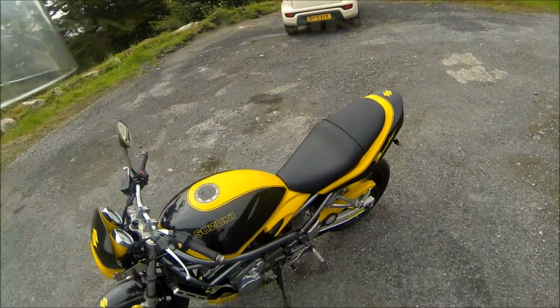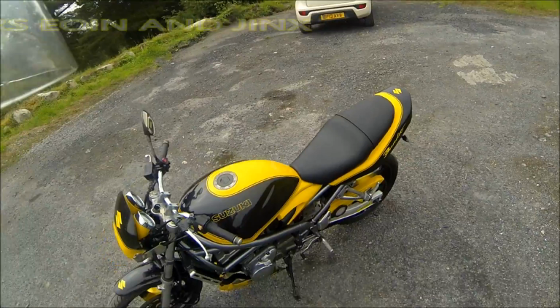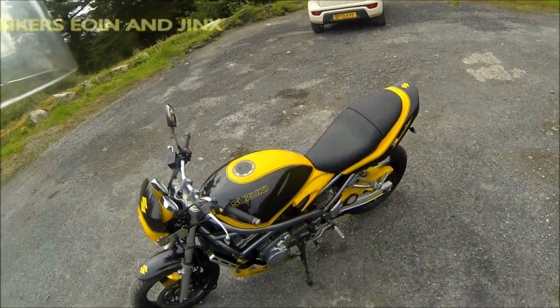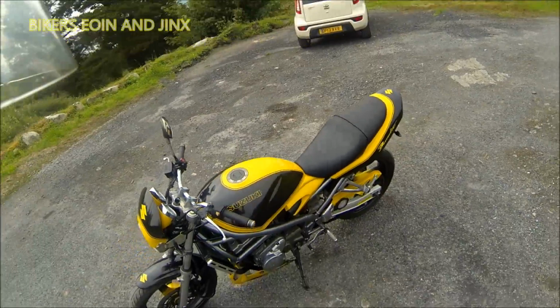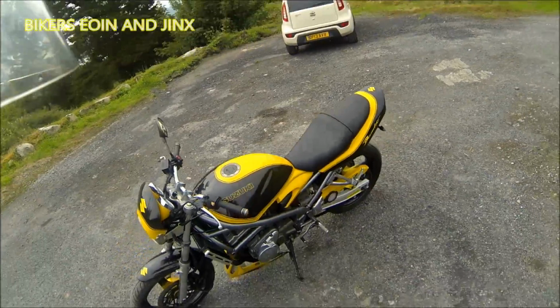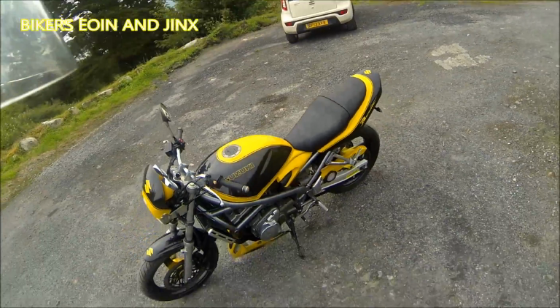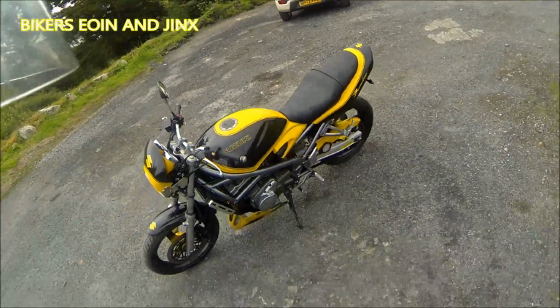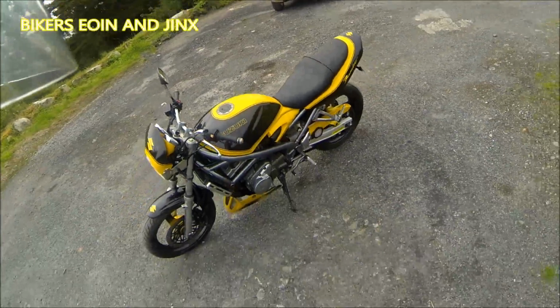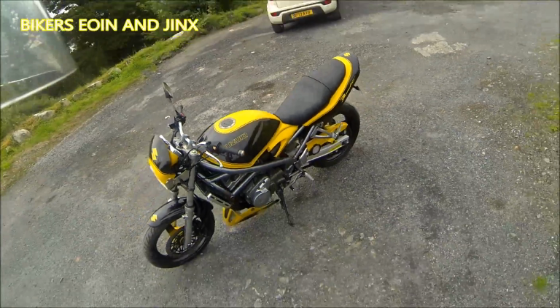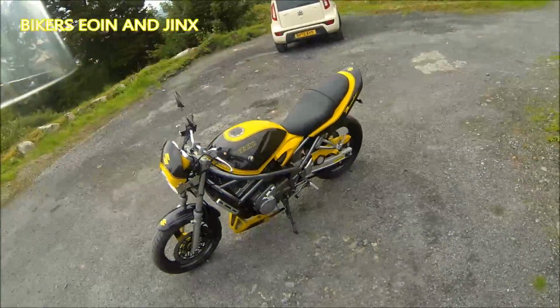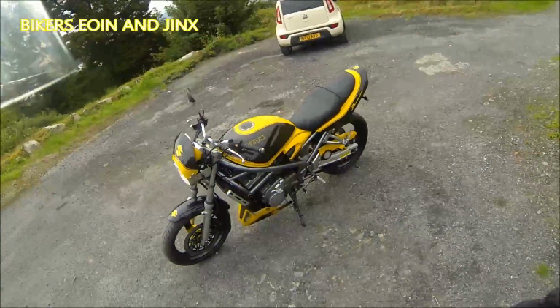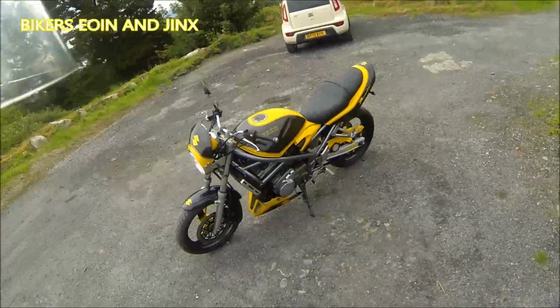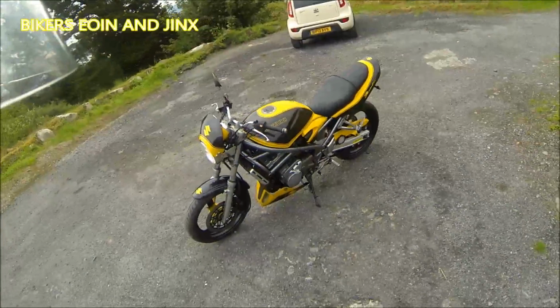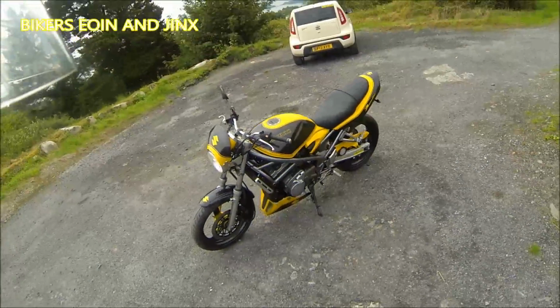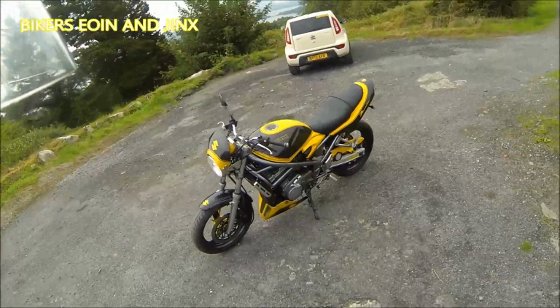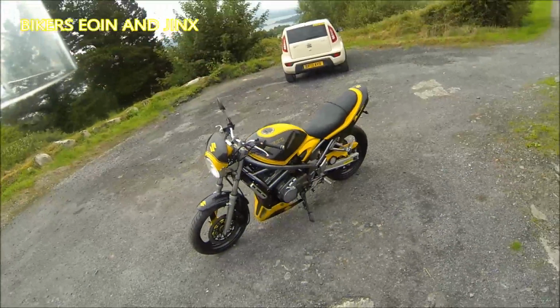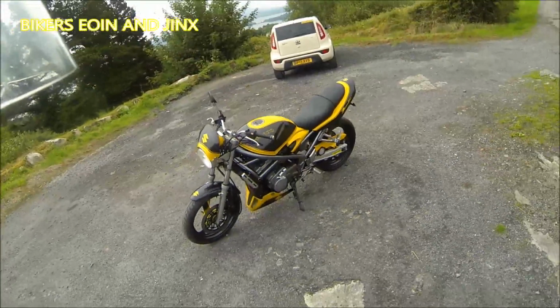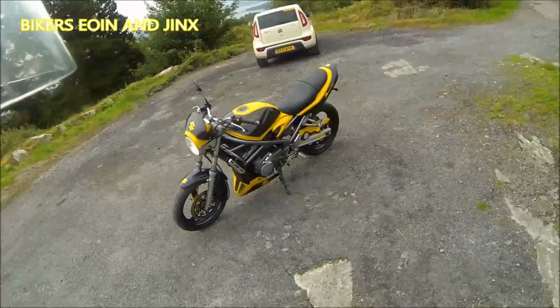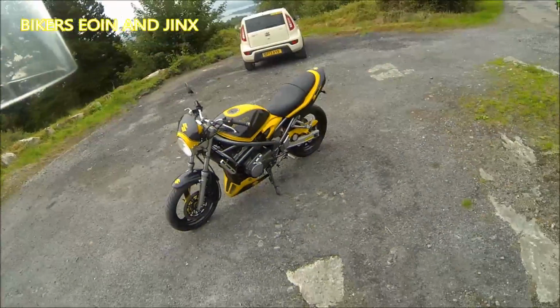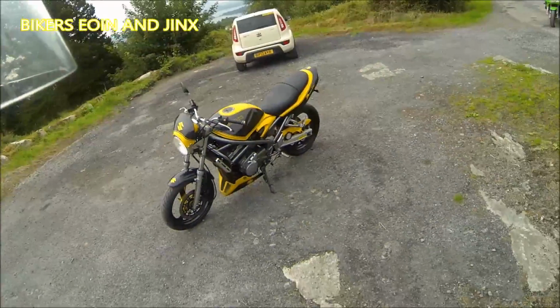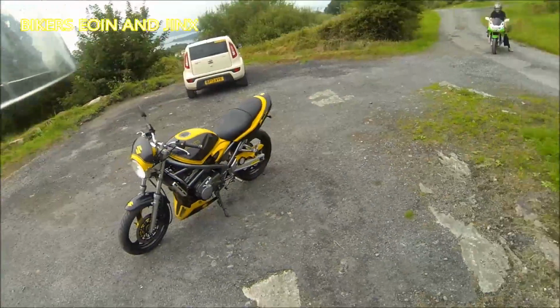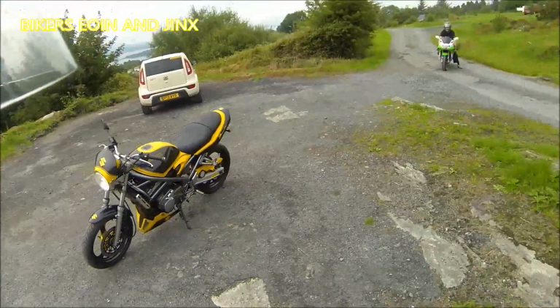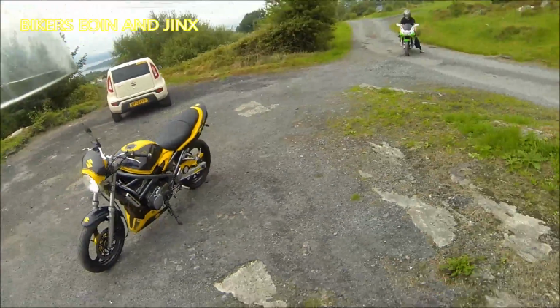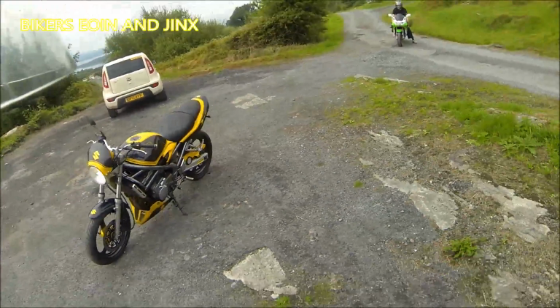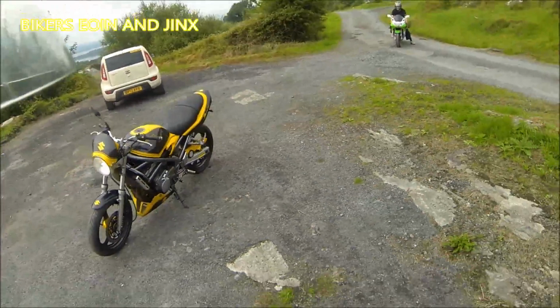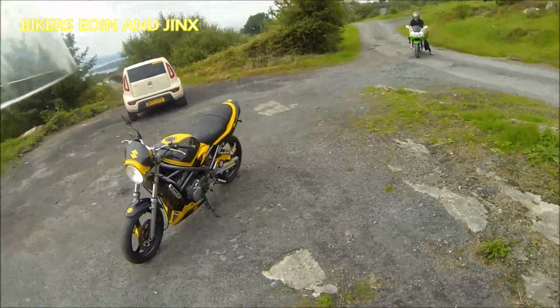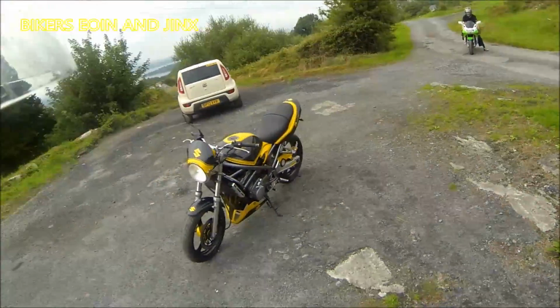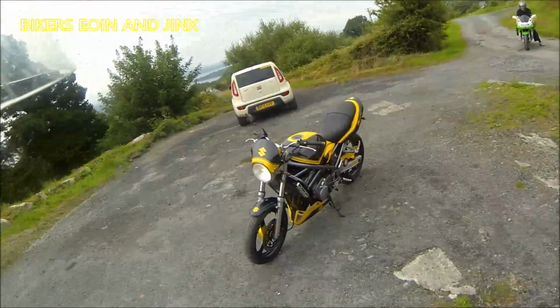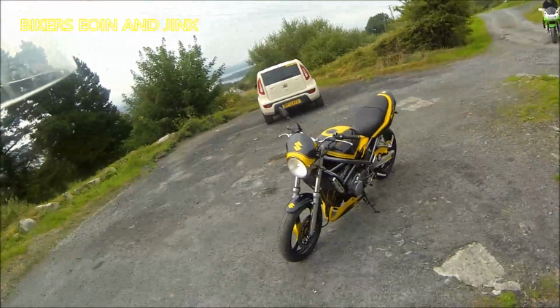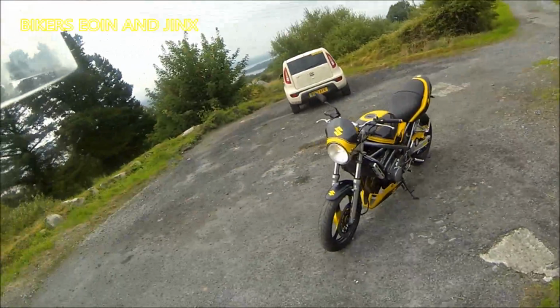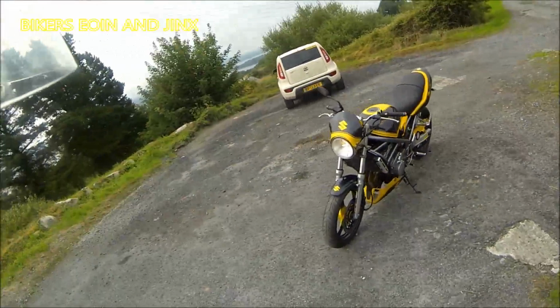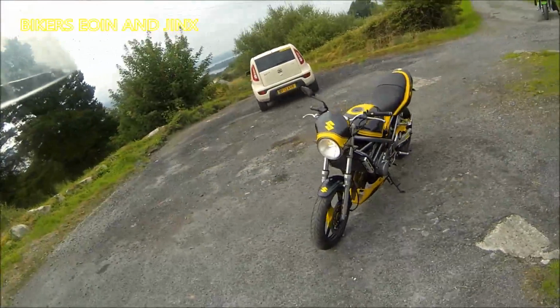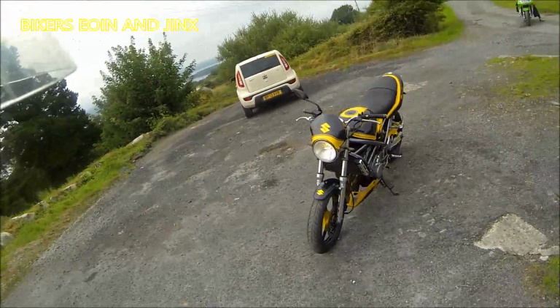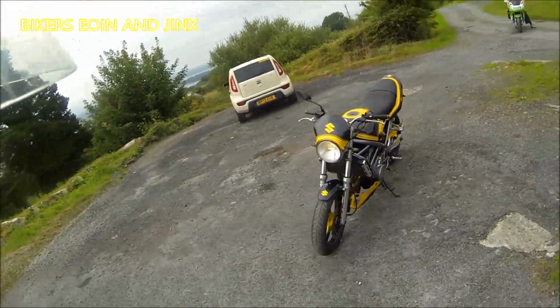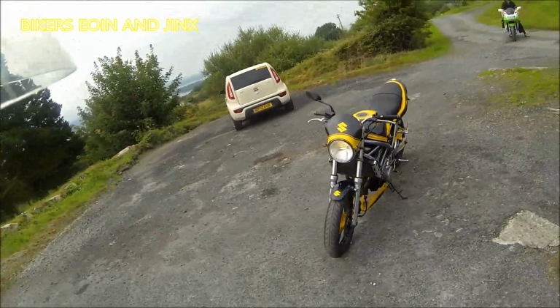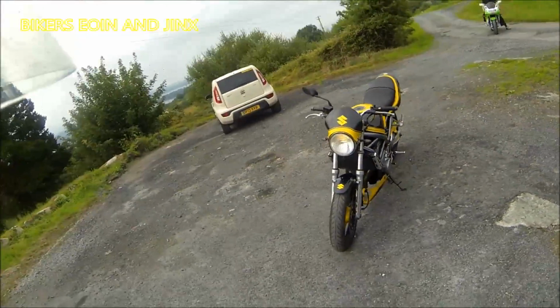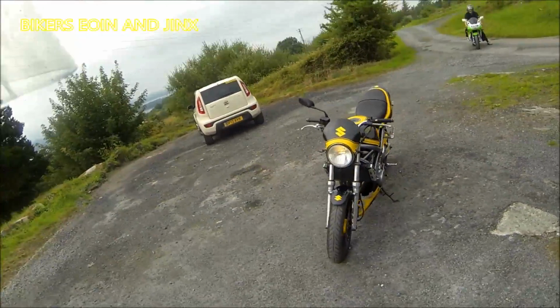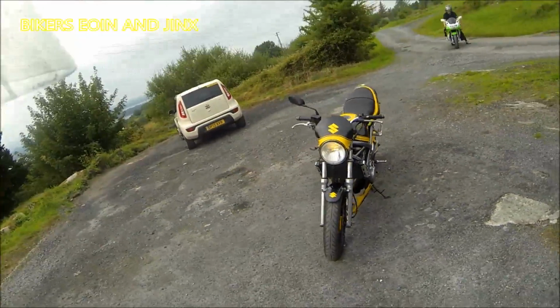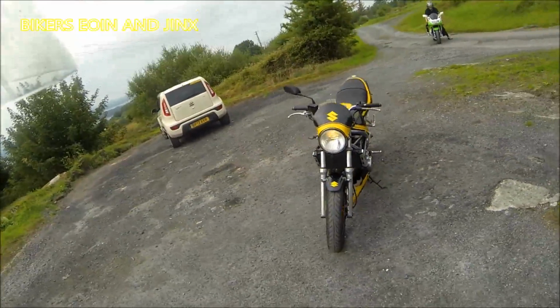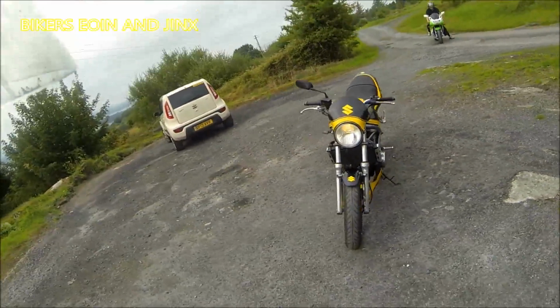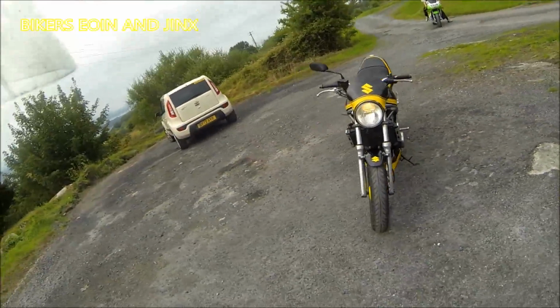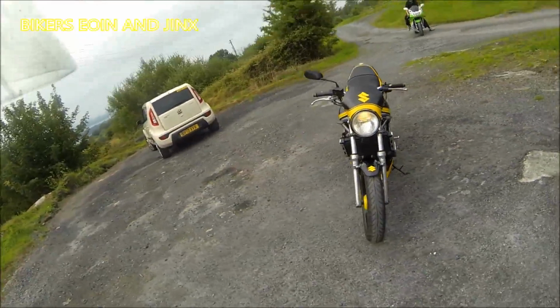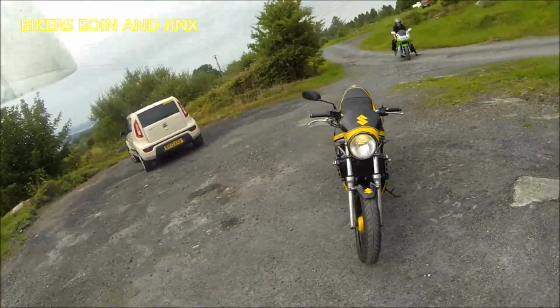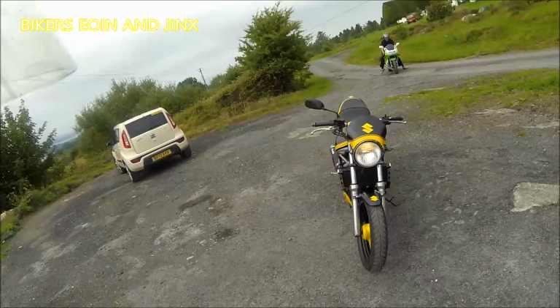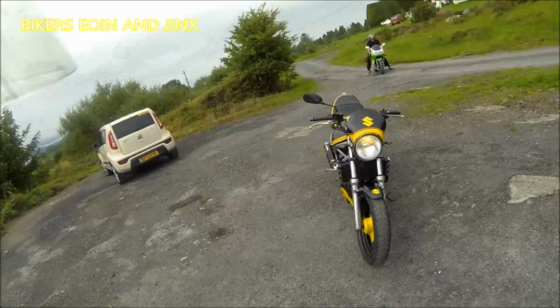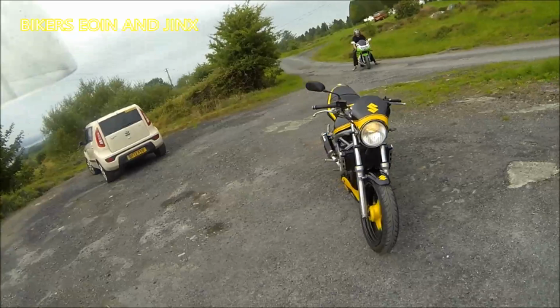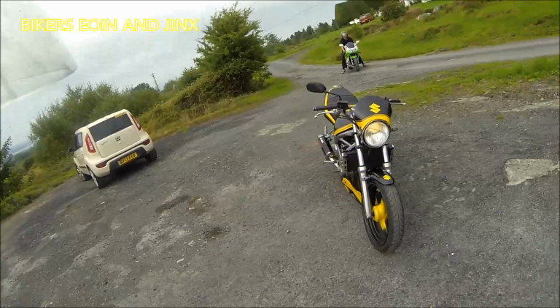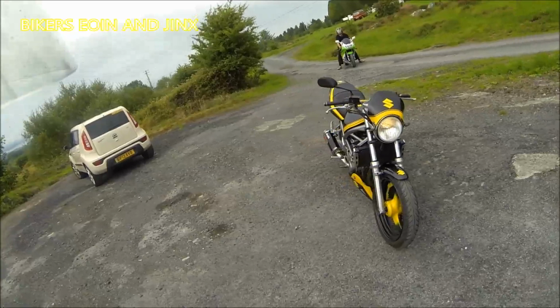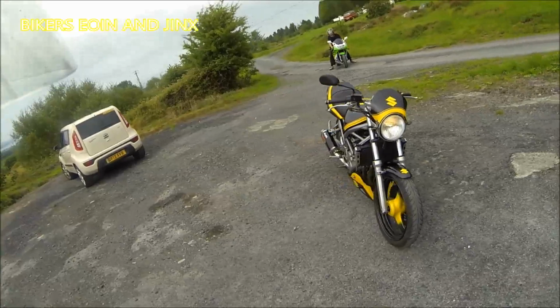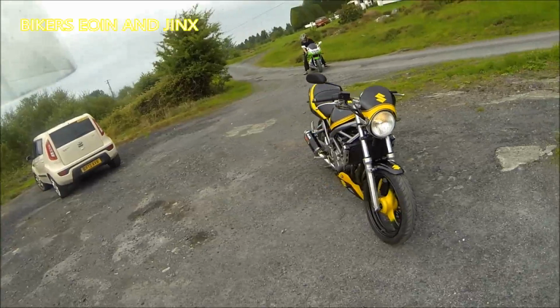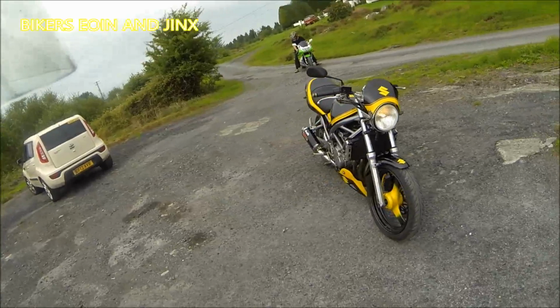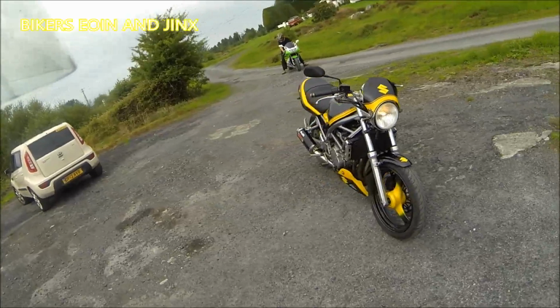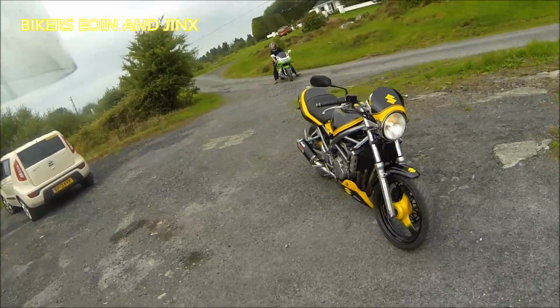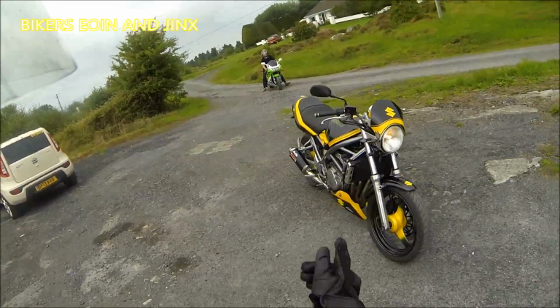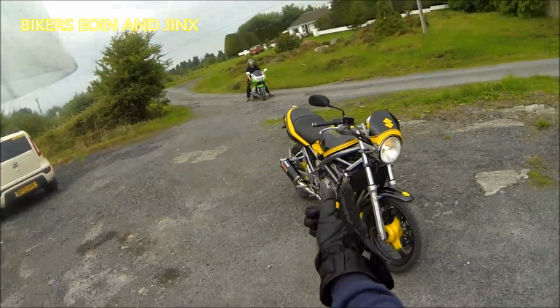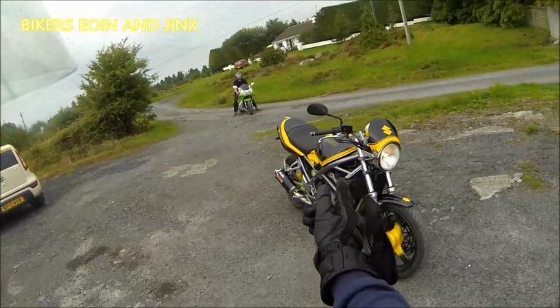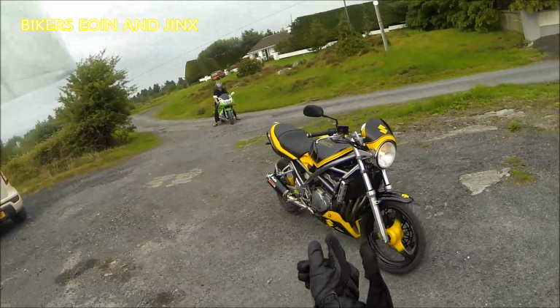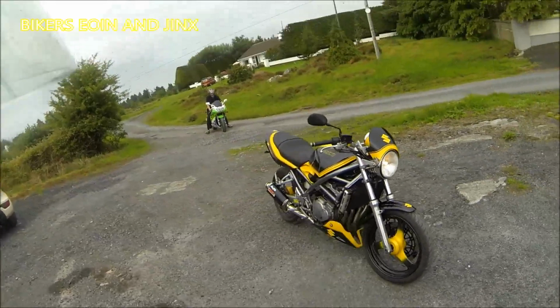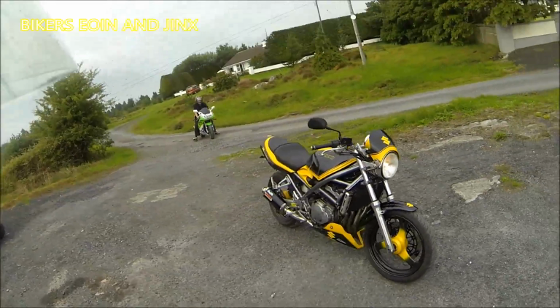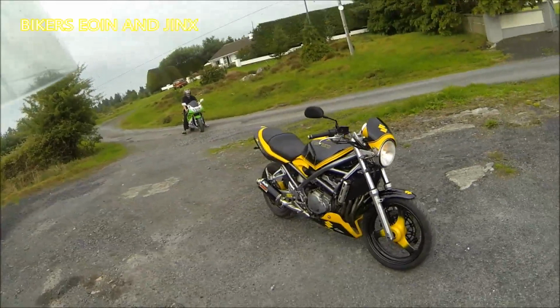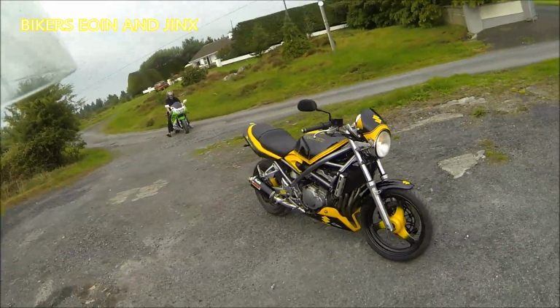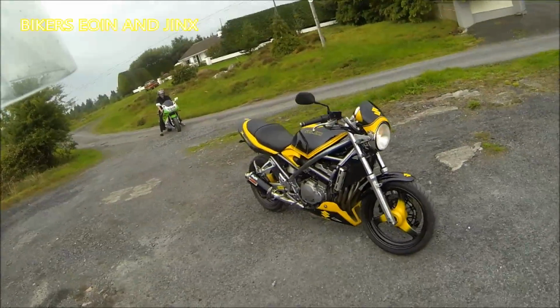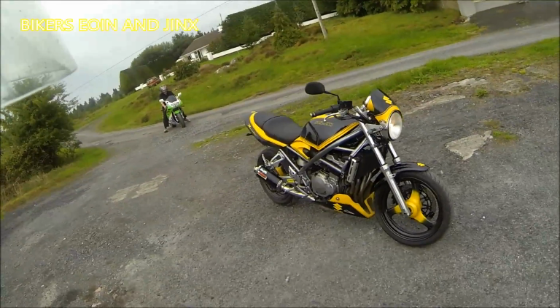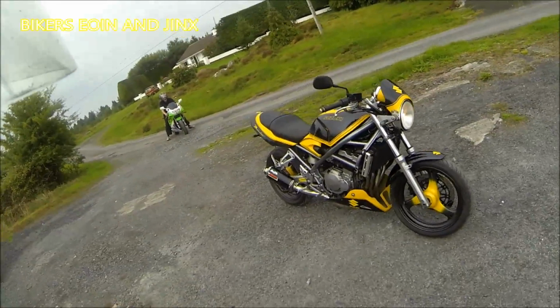There she is, in all her glory. Lovely paint job, she's got the belly pan, the screen on the front.